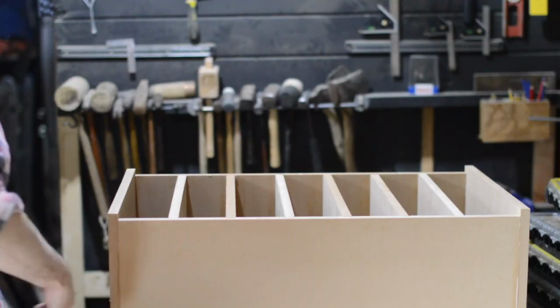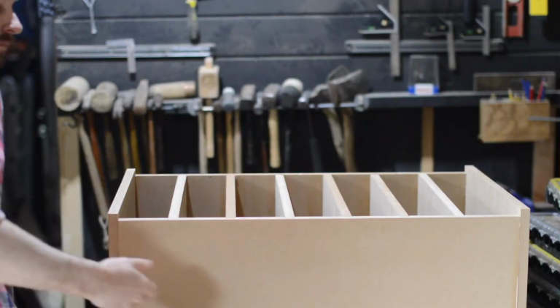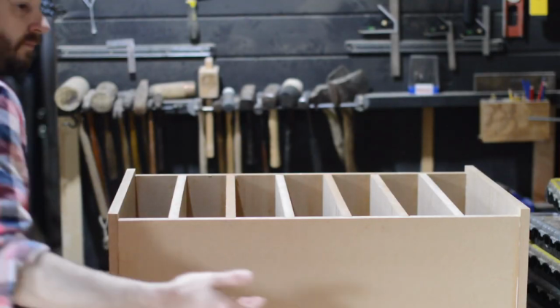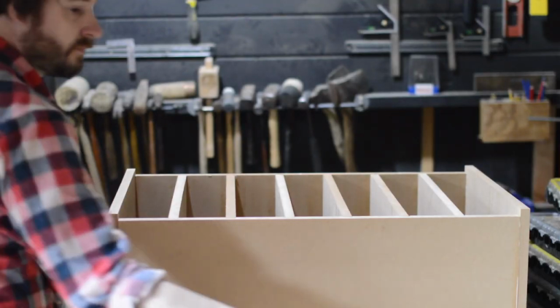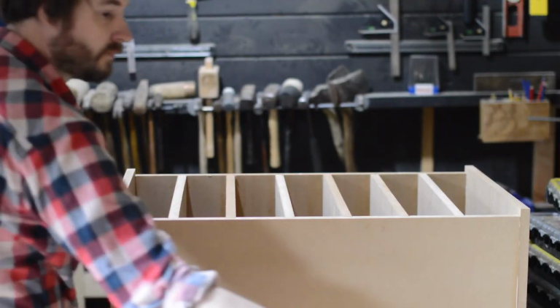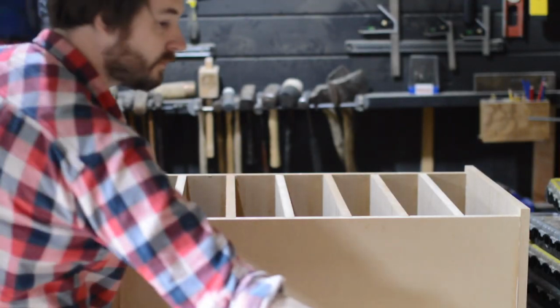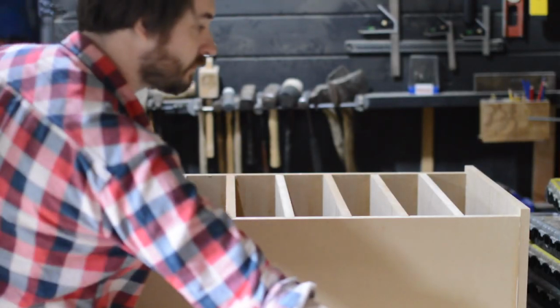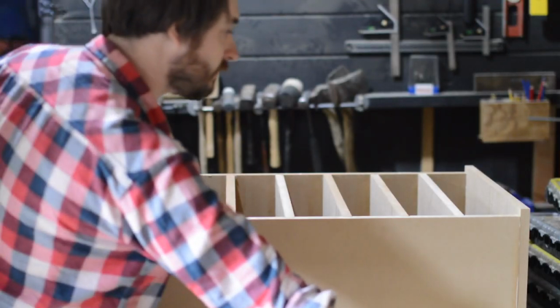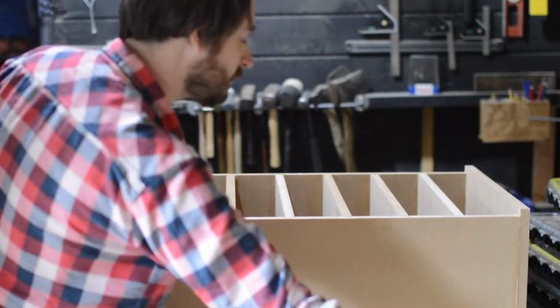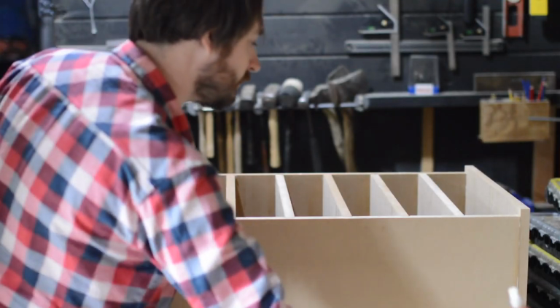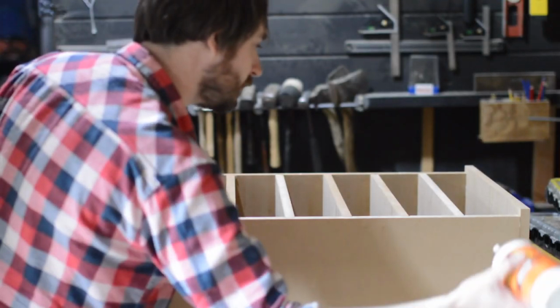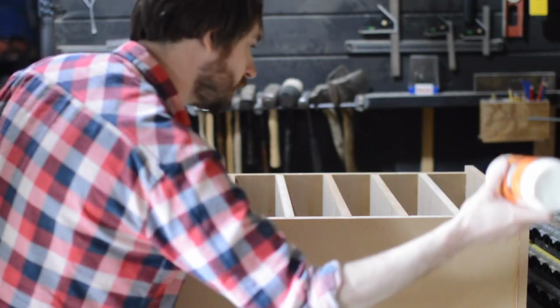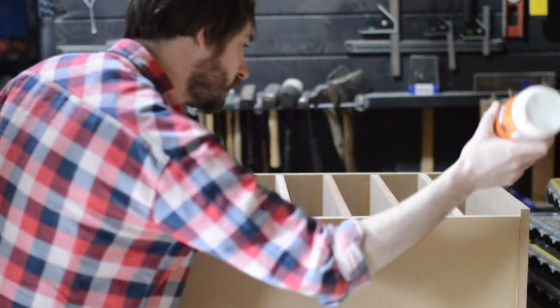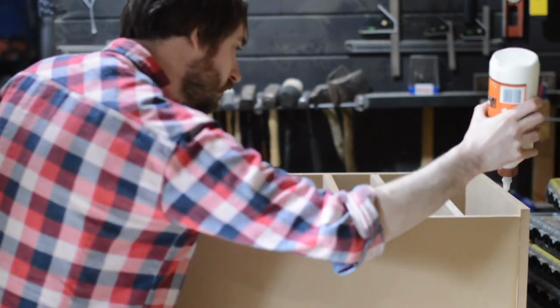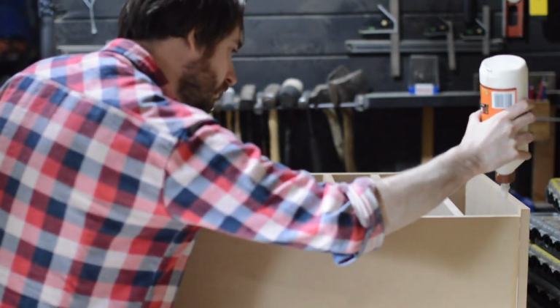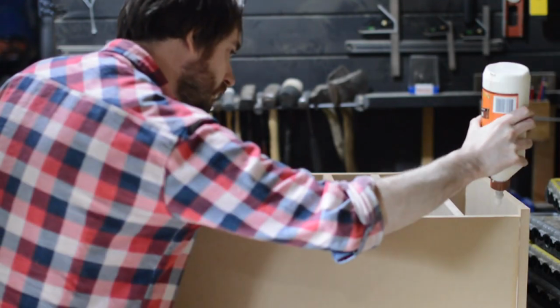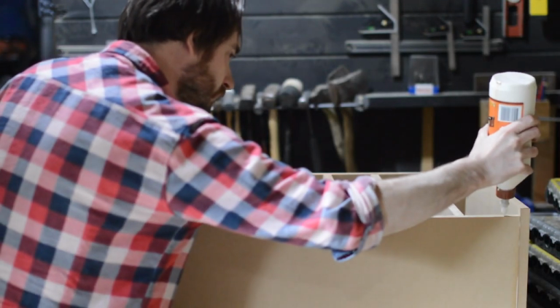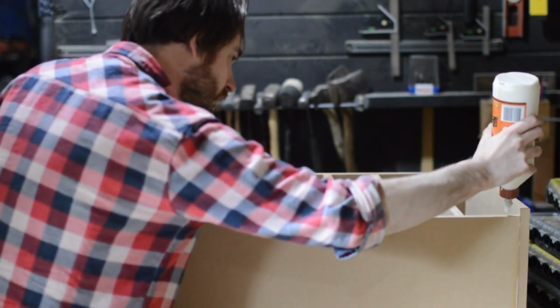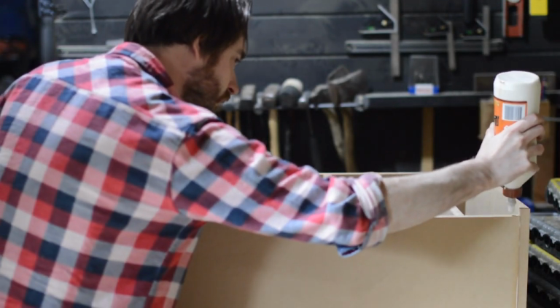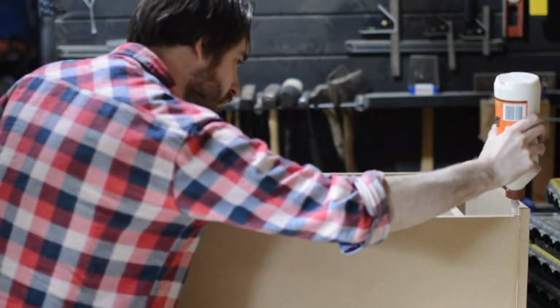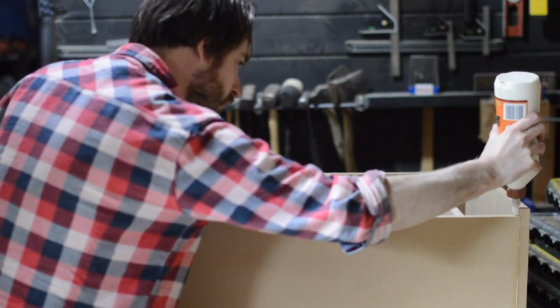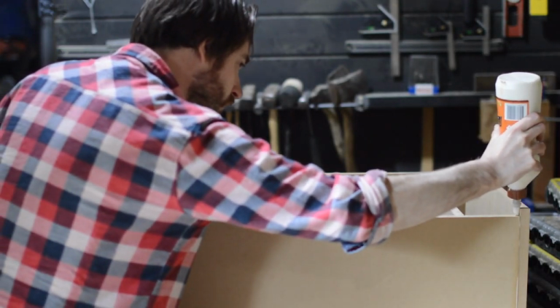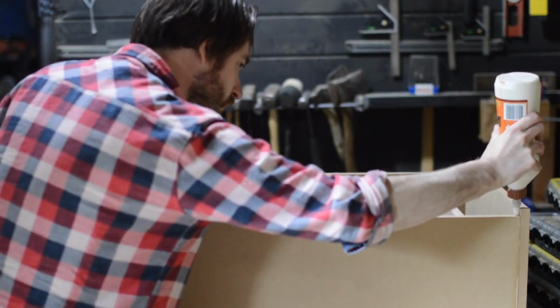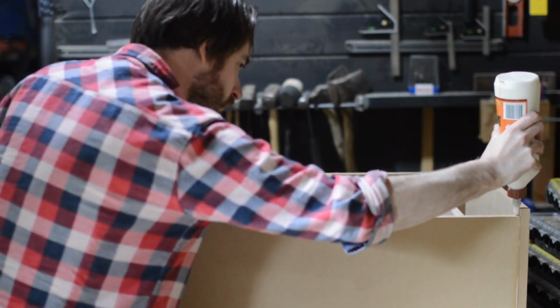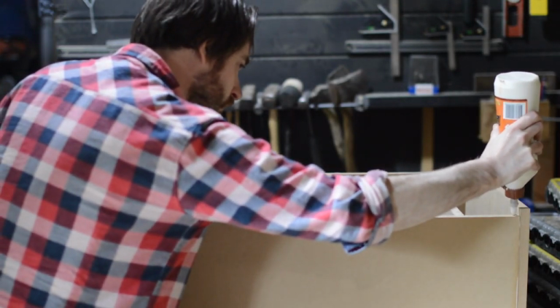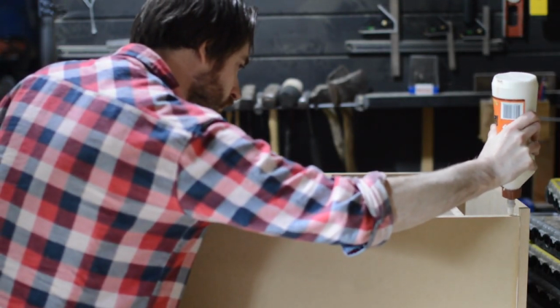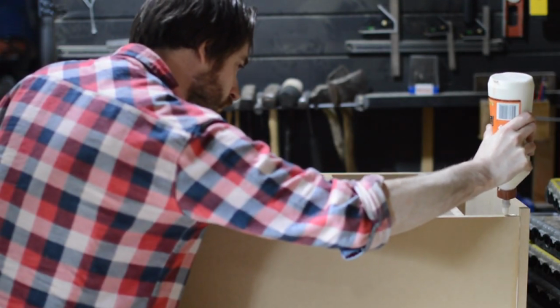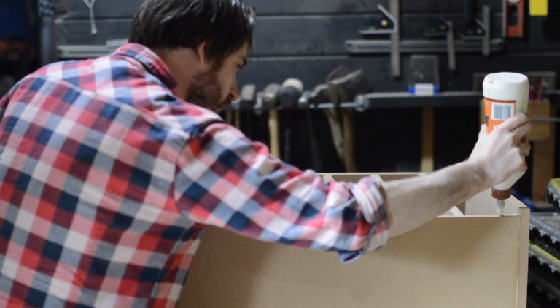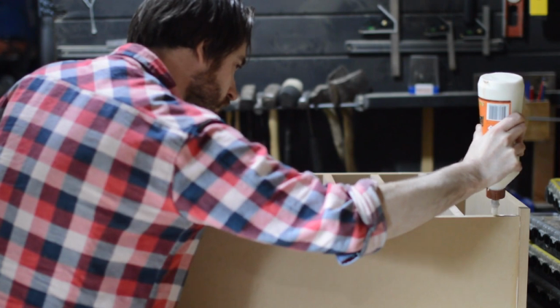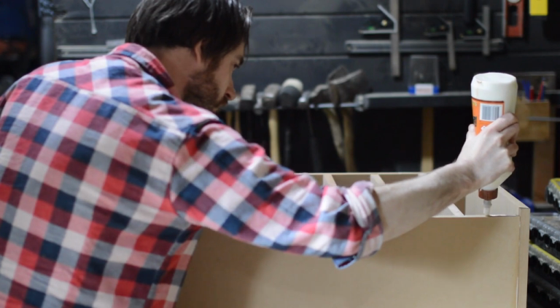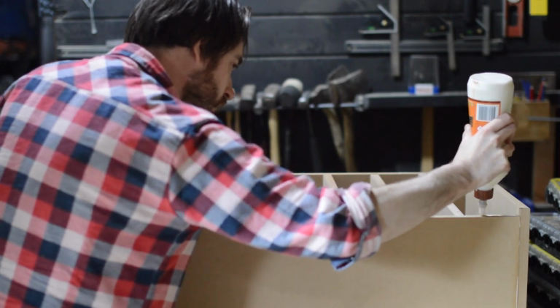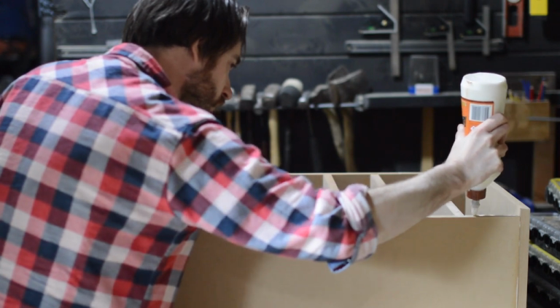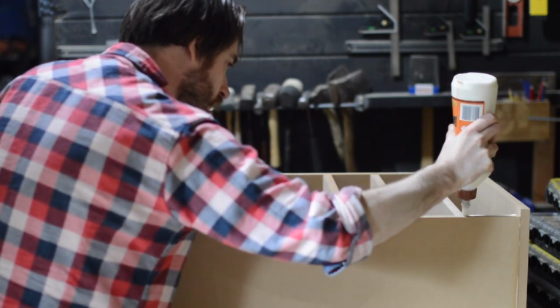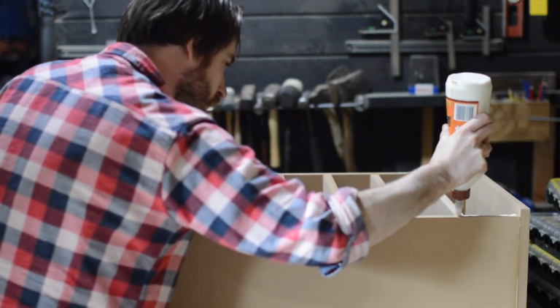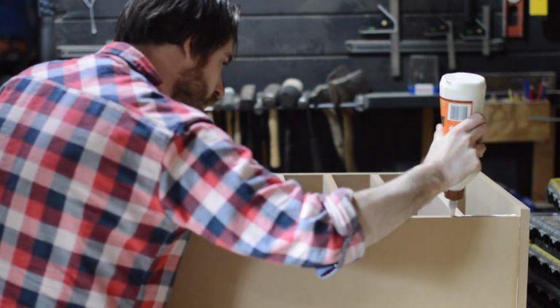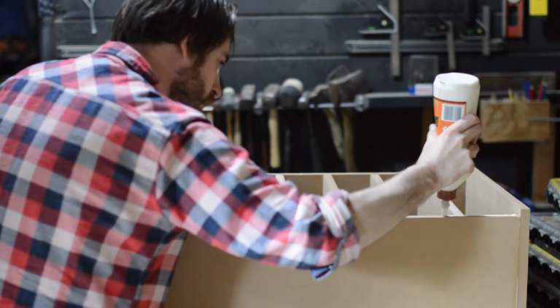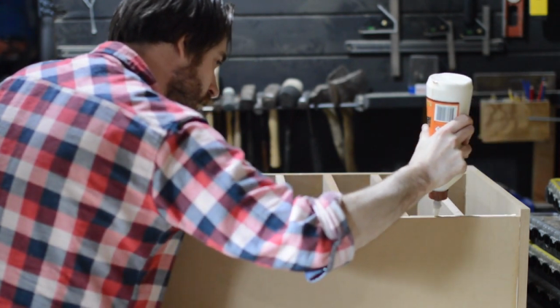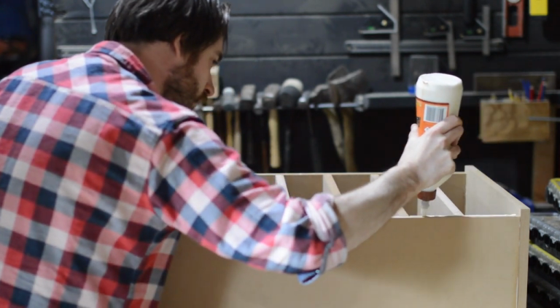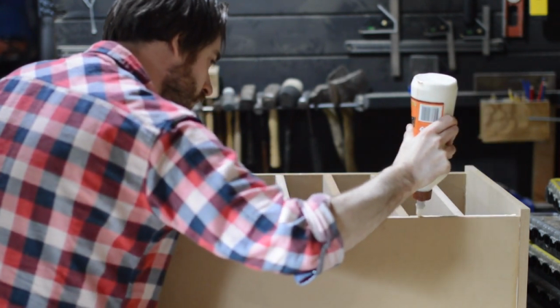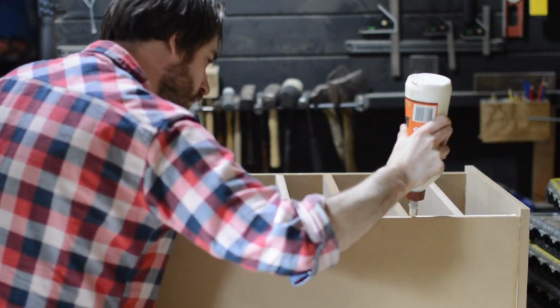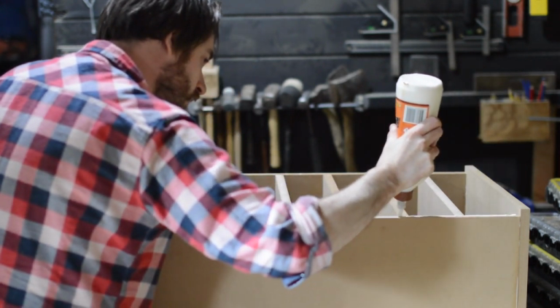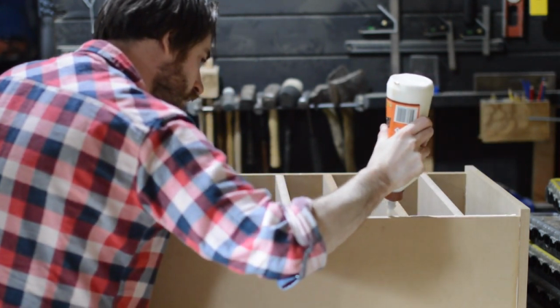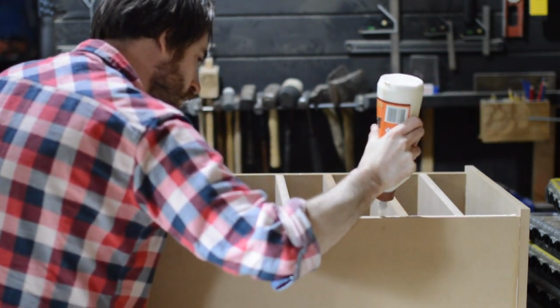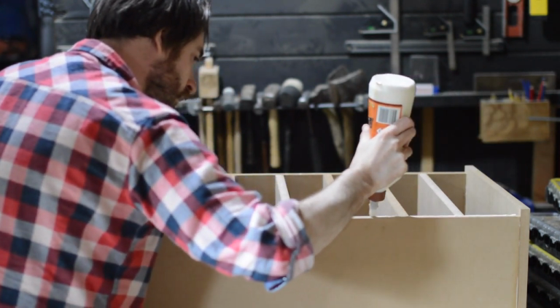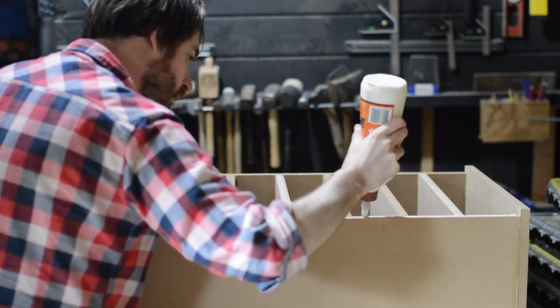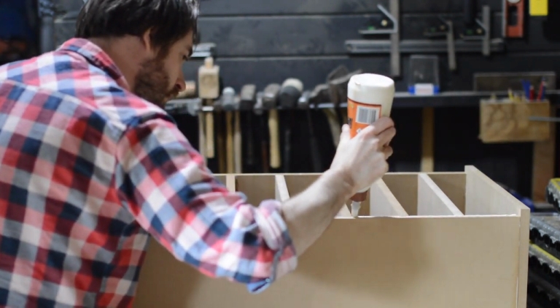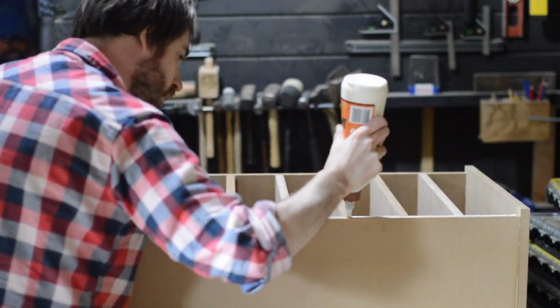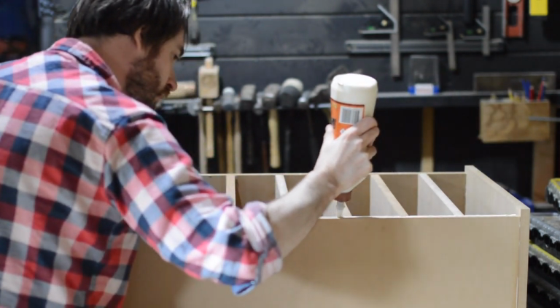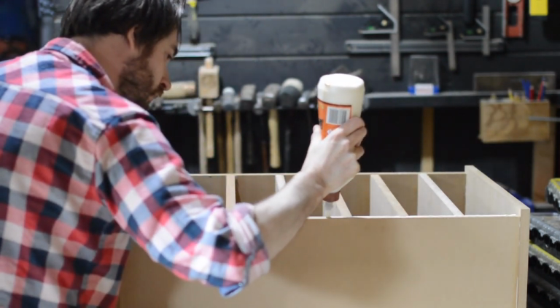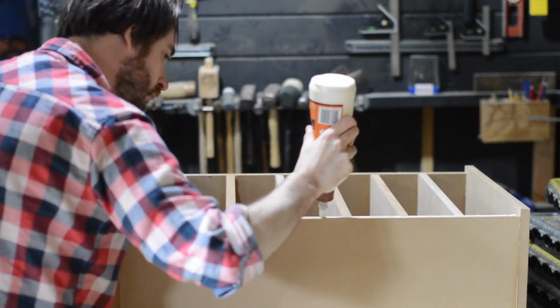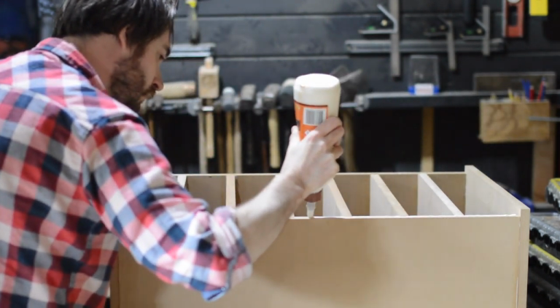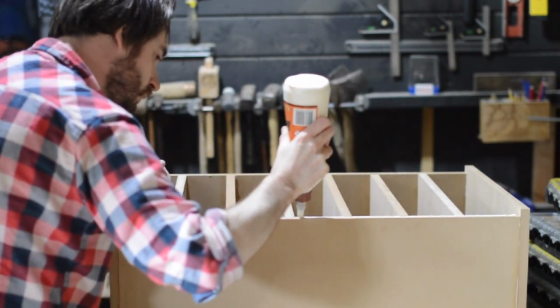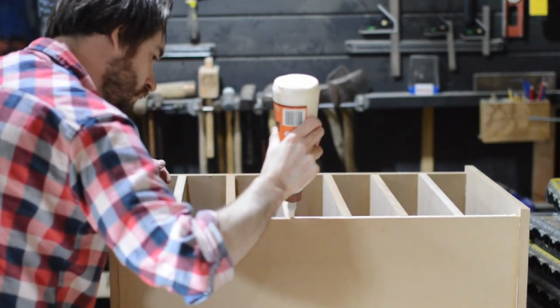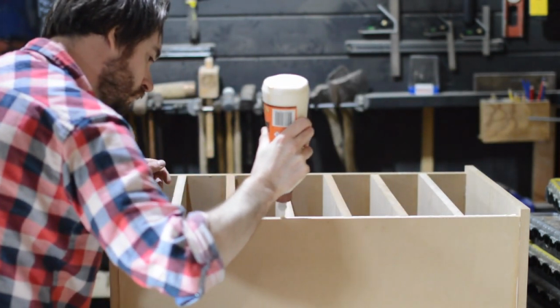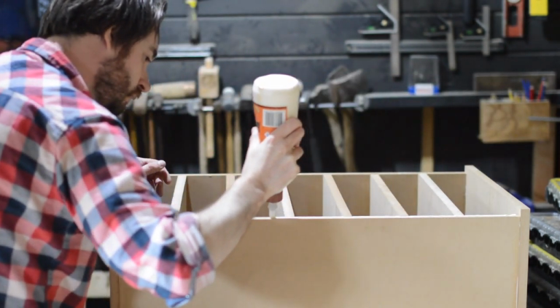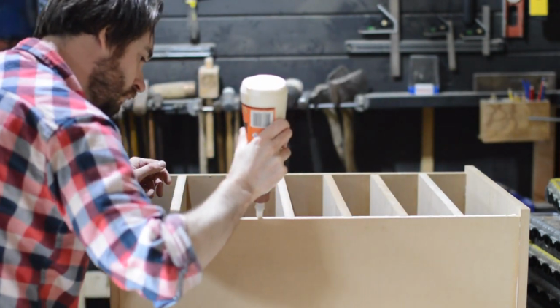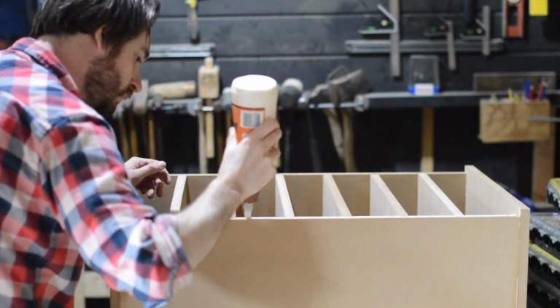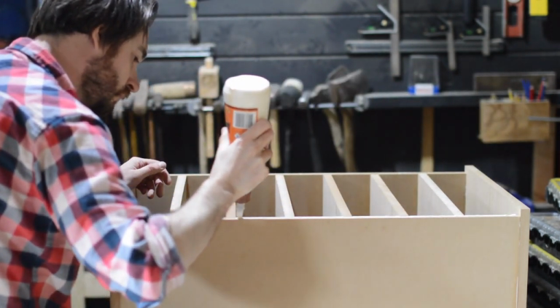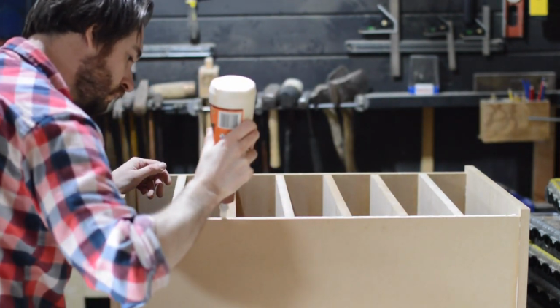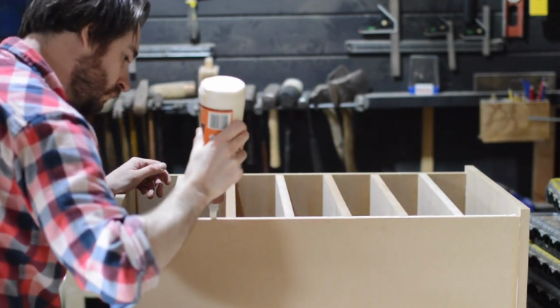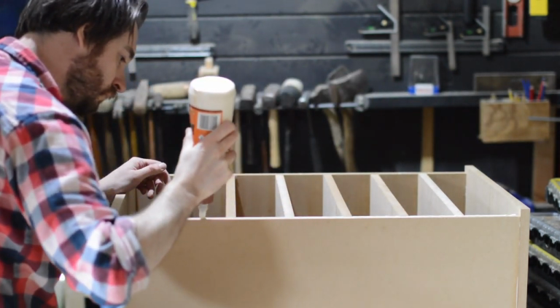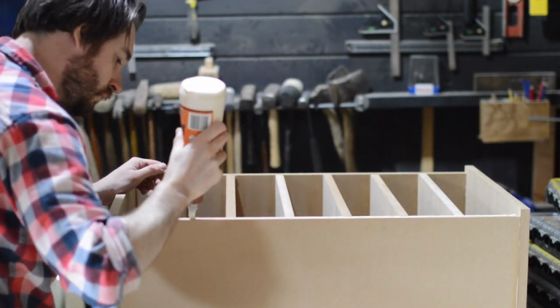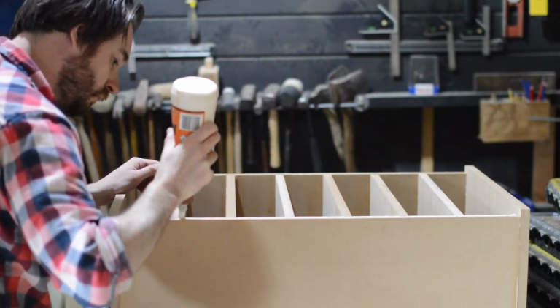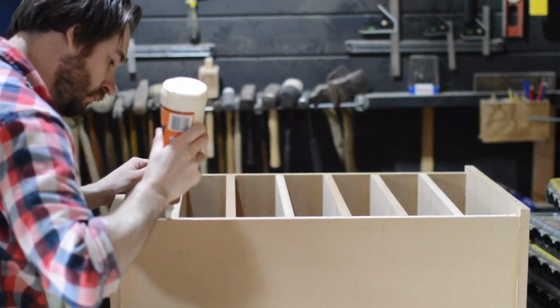At the back of the unit I'd cut the top and the bottom 18mm wider so that the back piece would just fit into the gap.